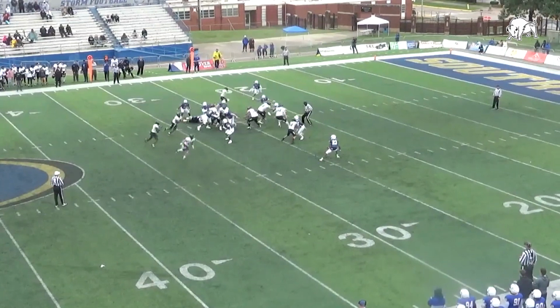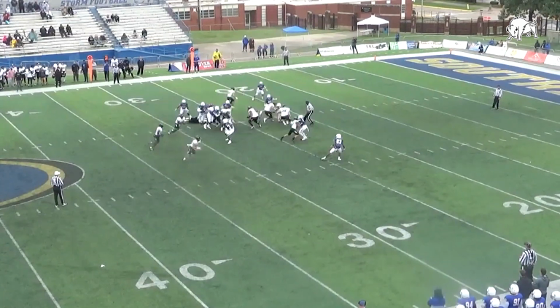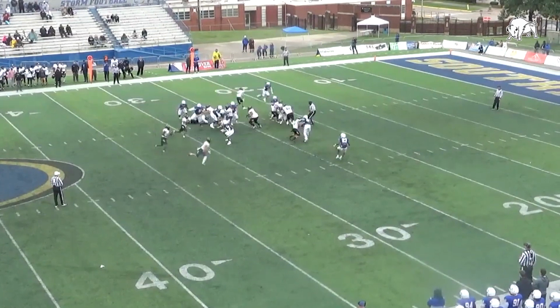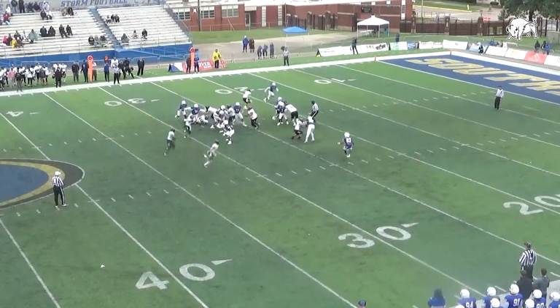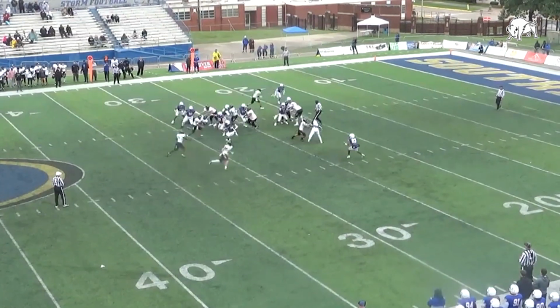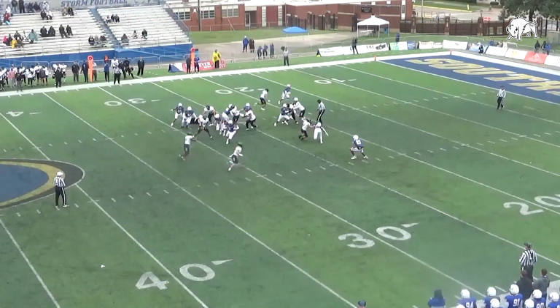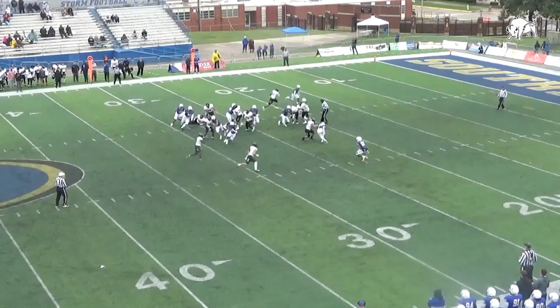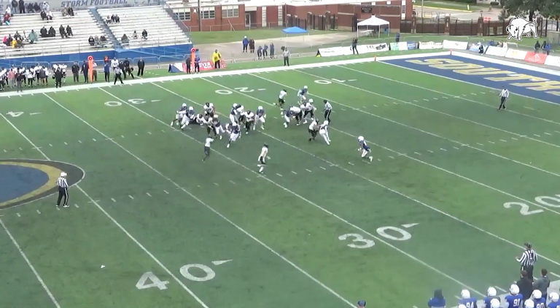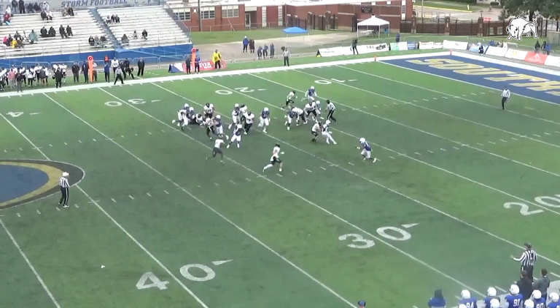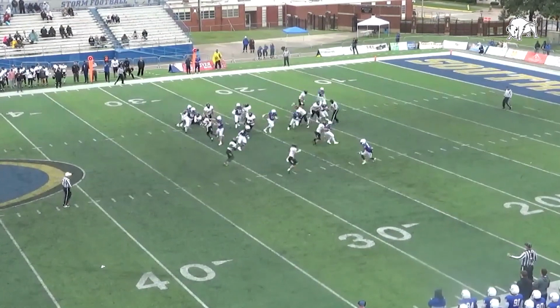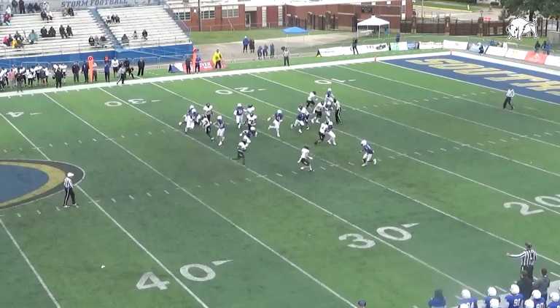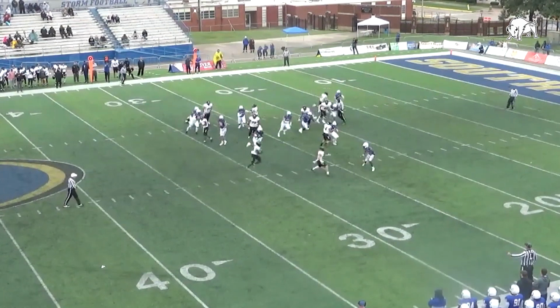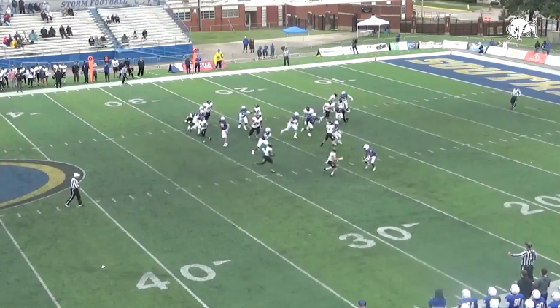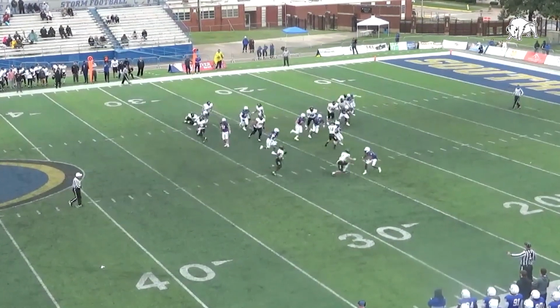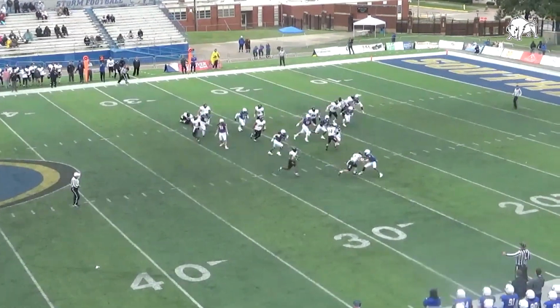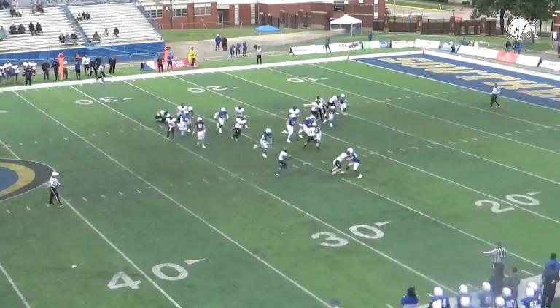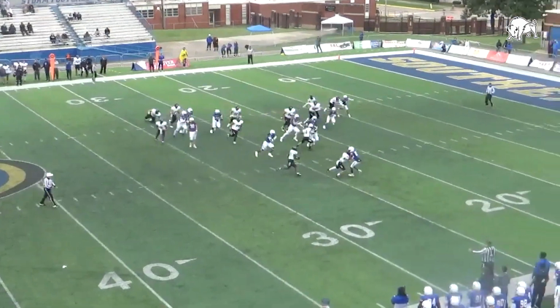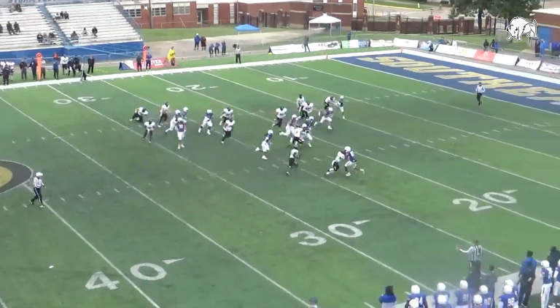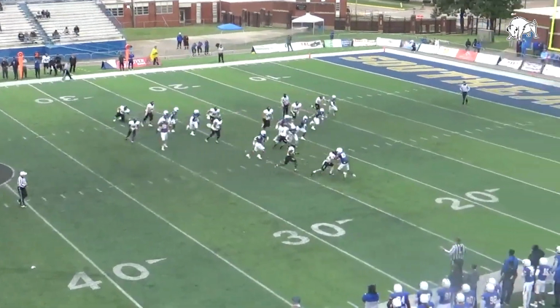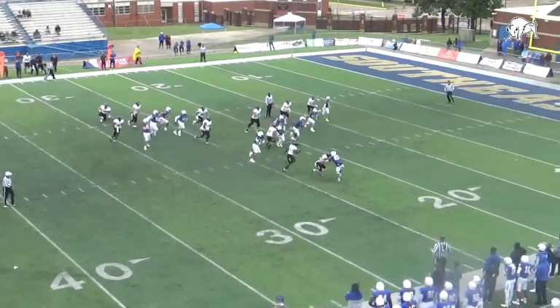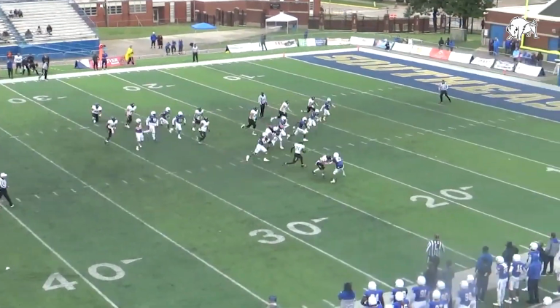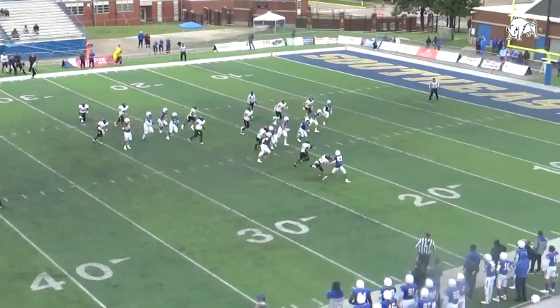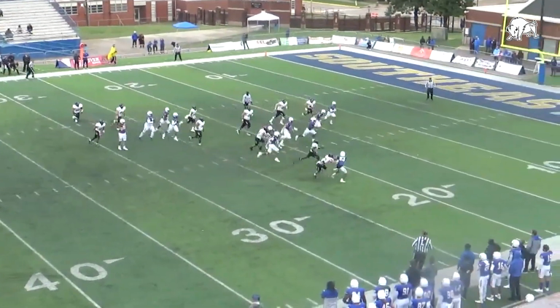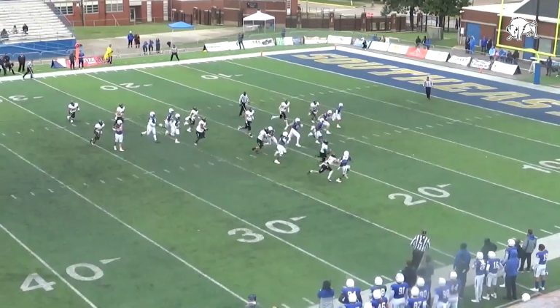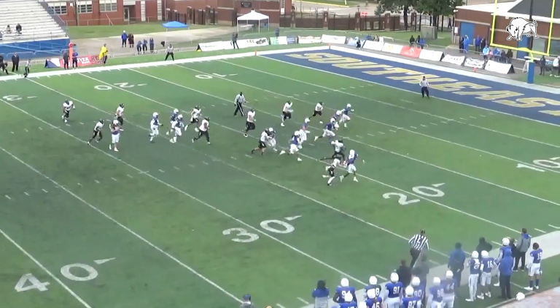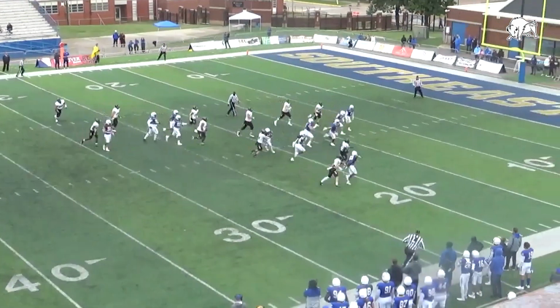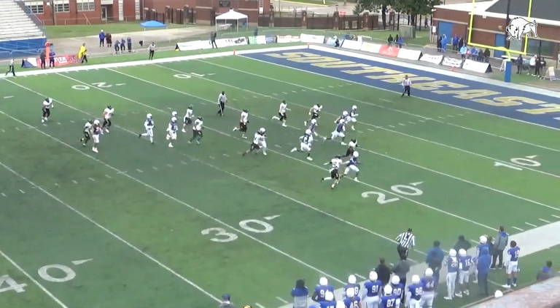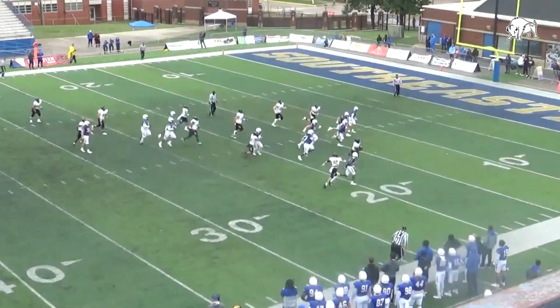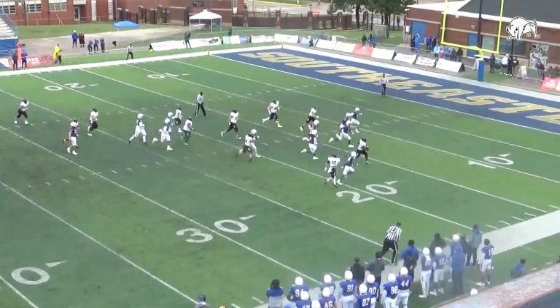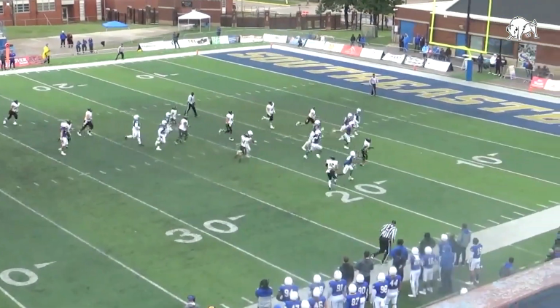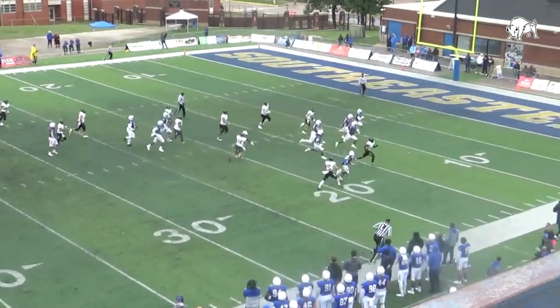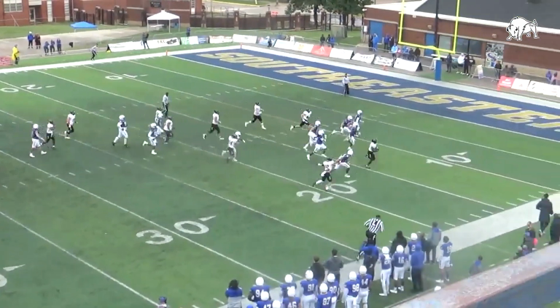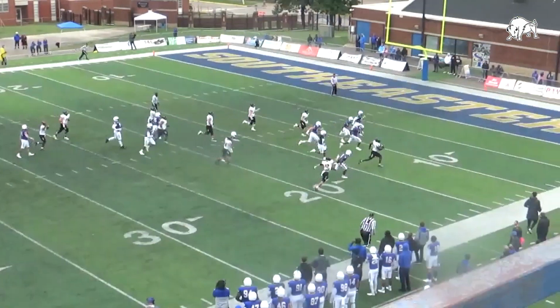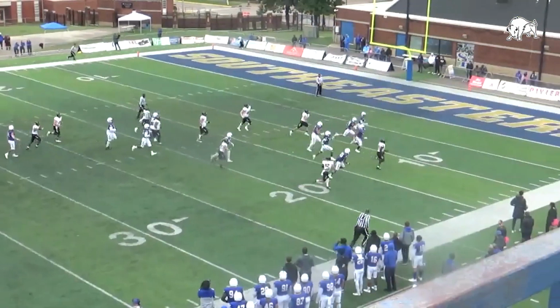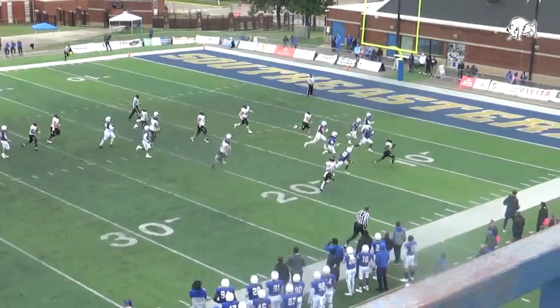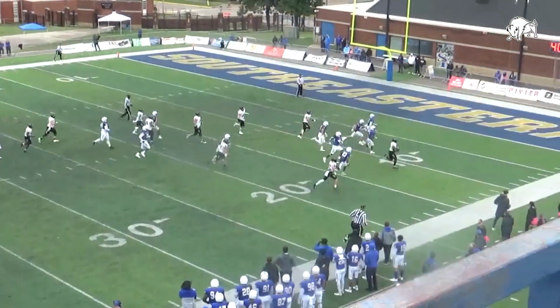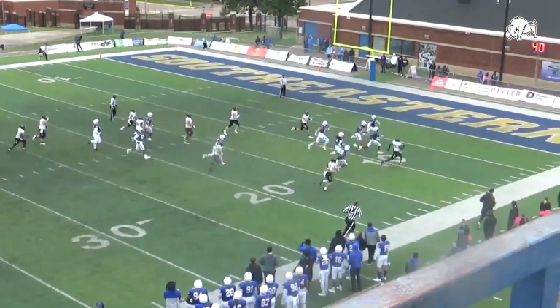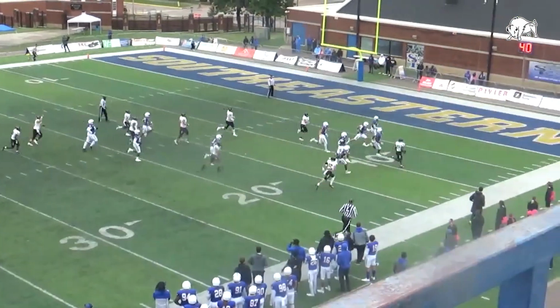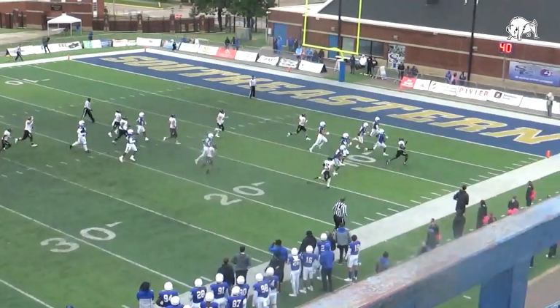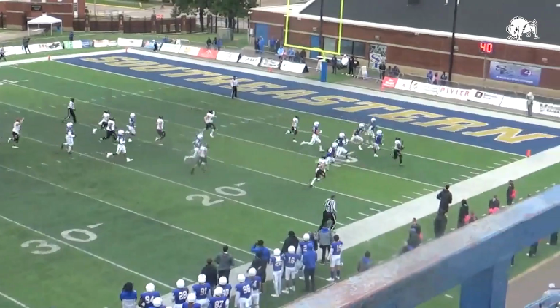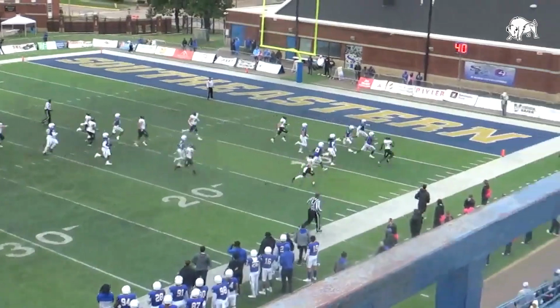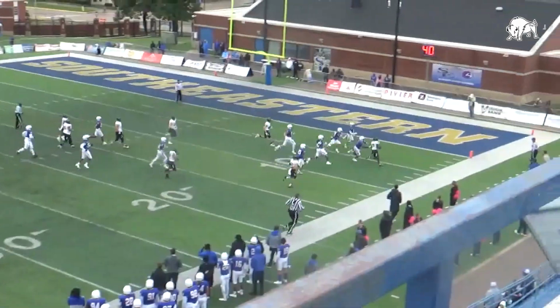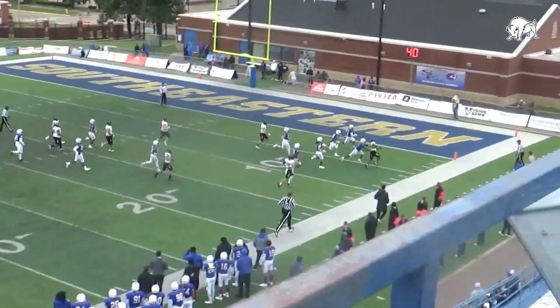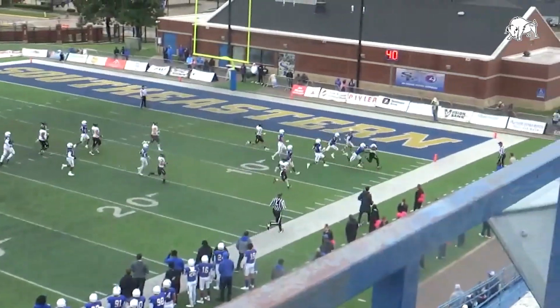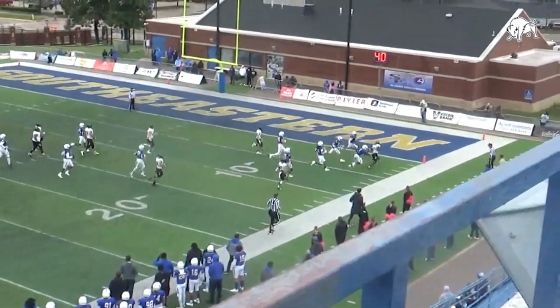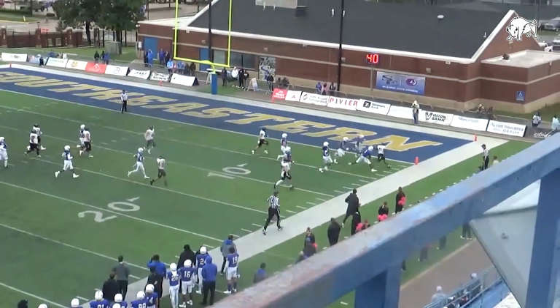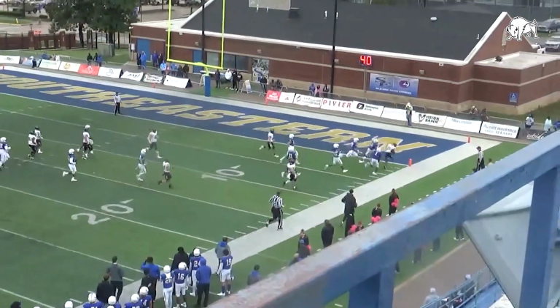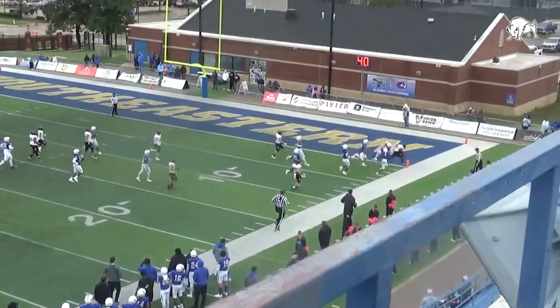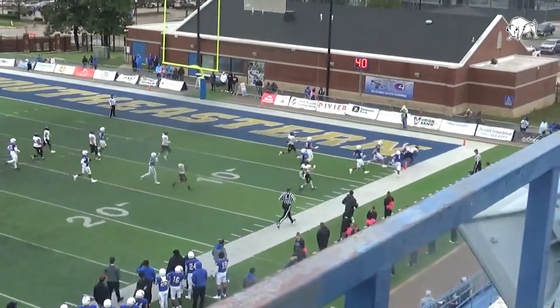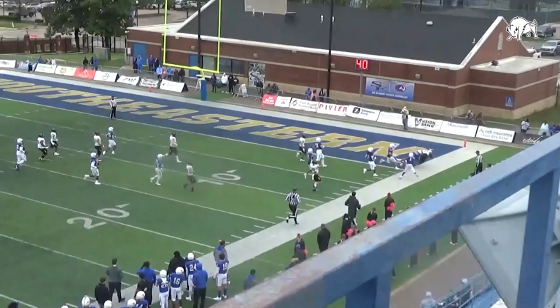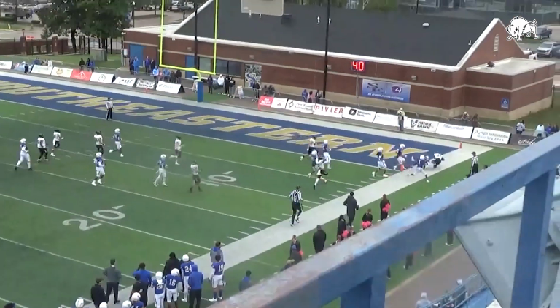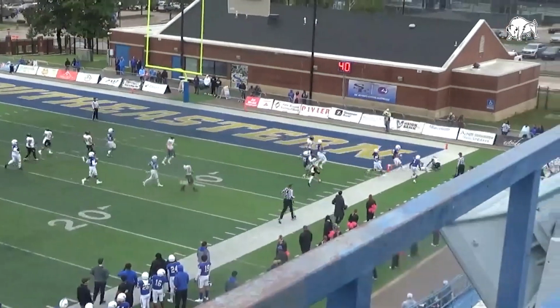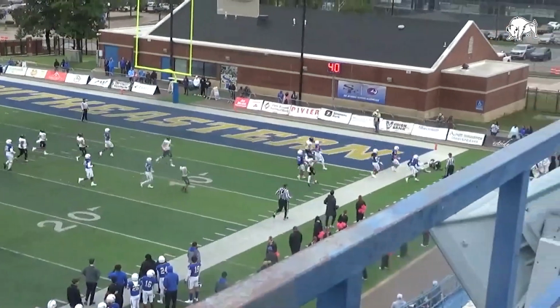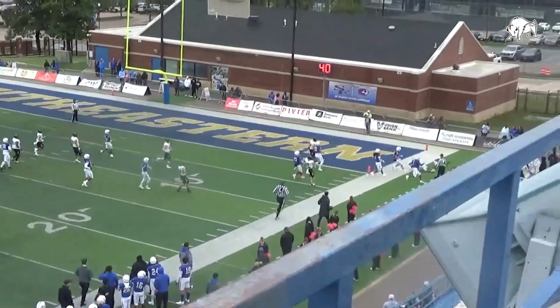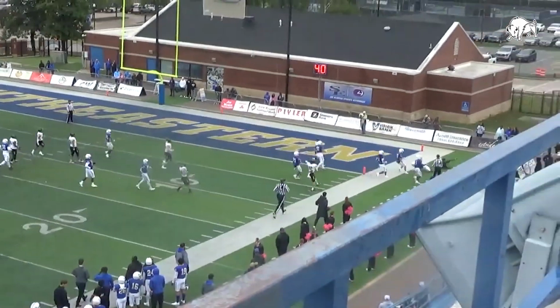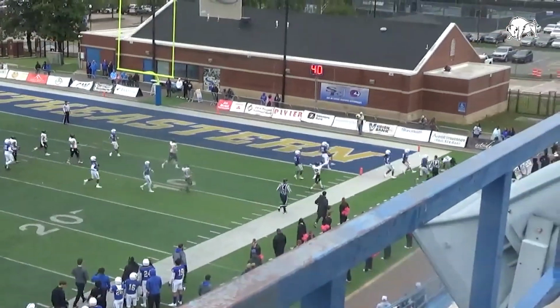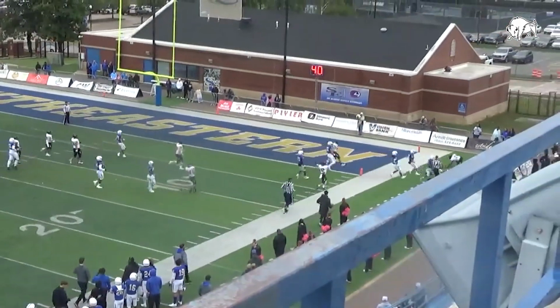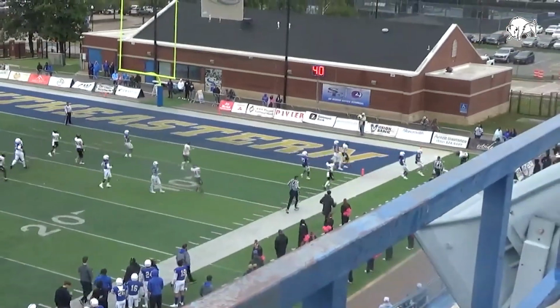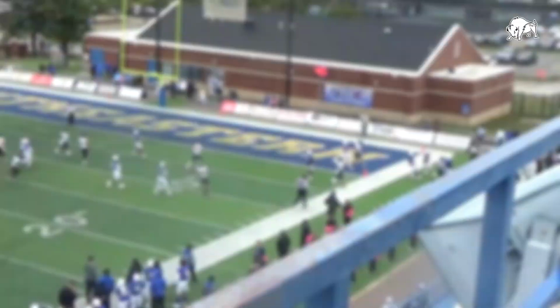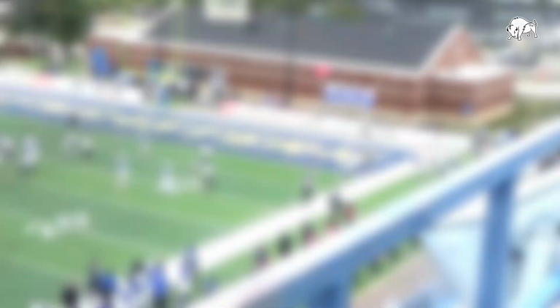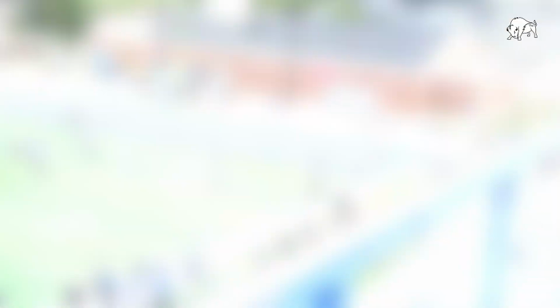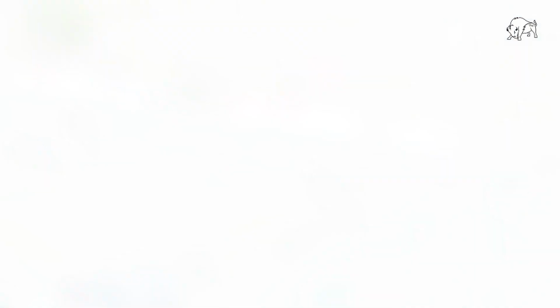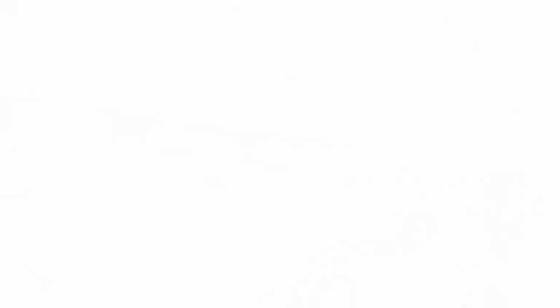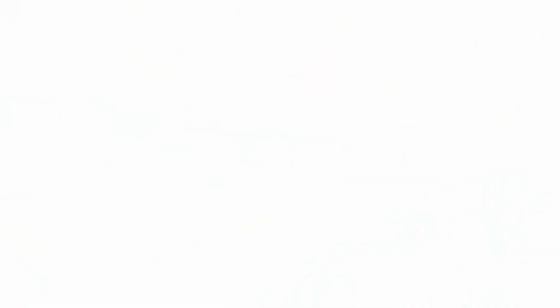Here goes Chauncey Martin inside the 10, inside the 5, and touchdown, Harding.